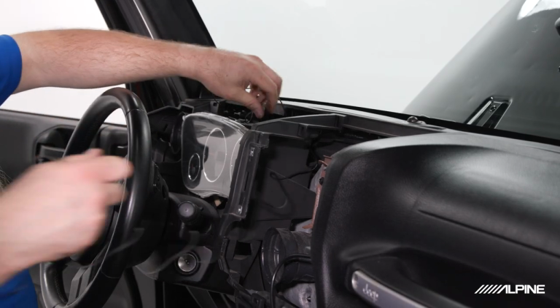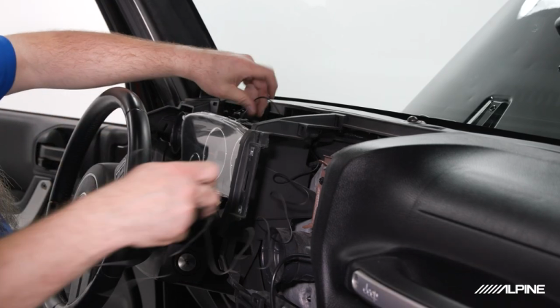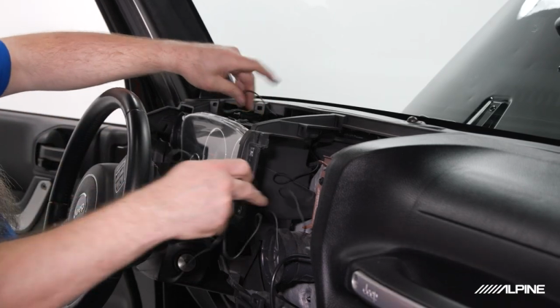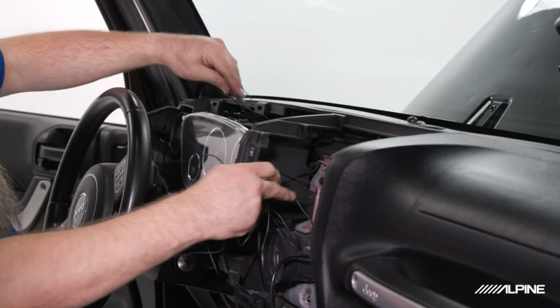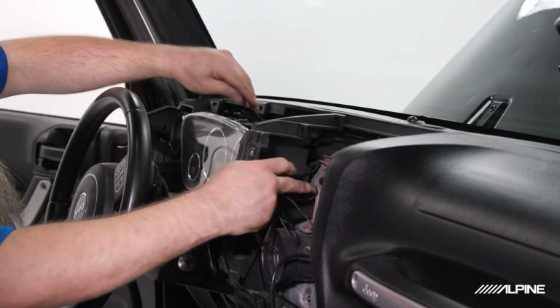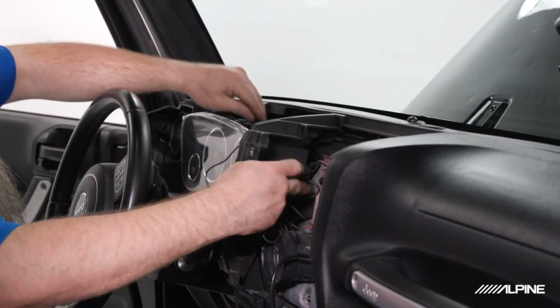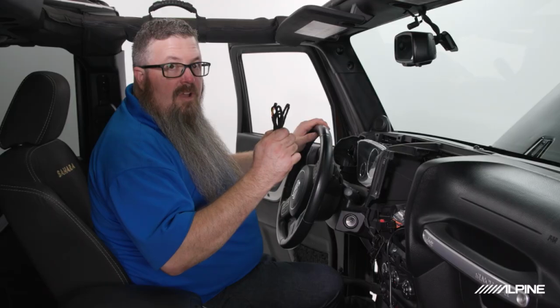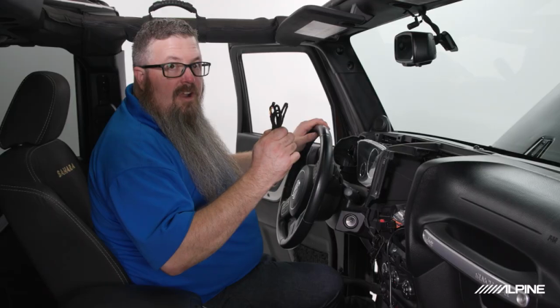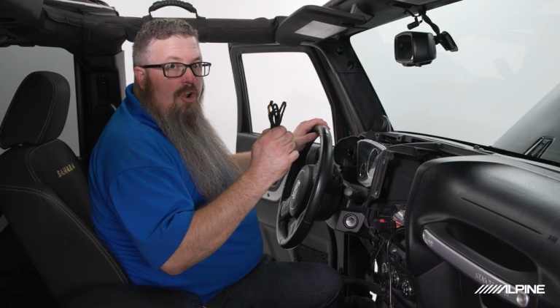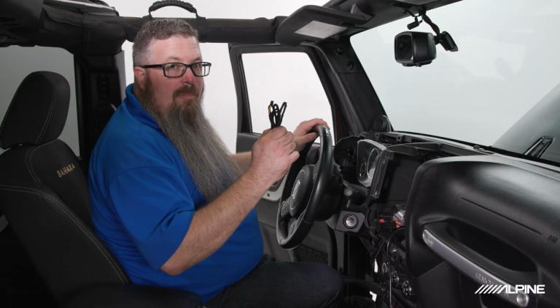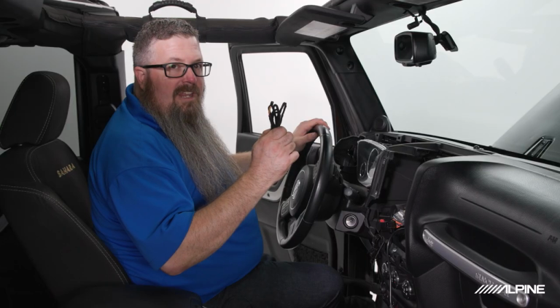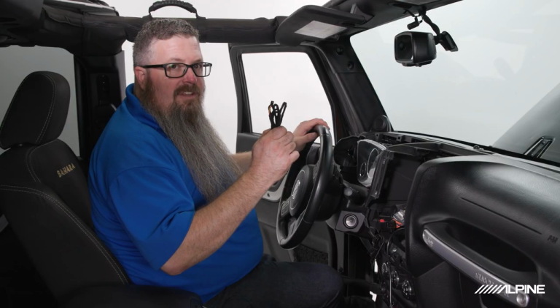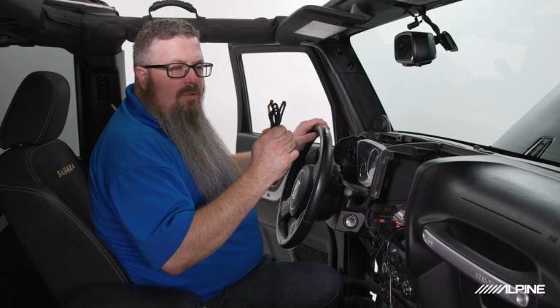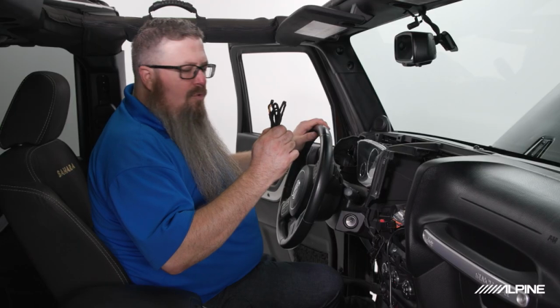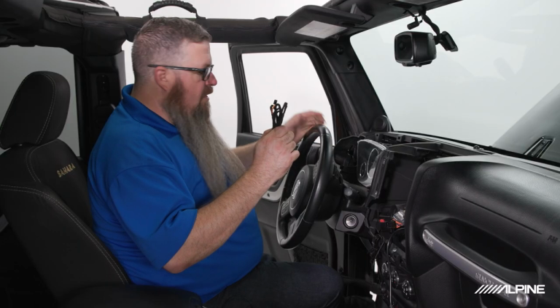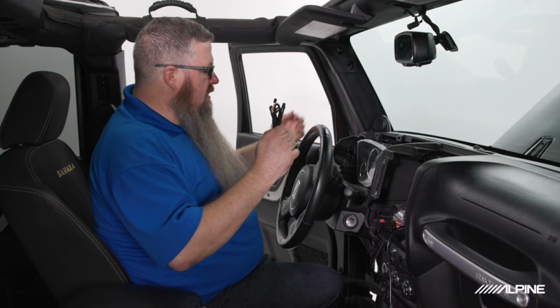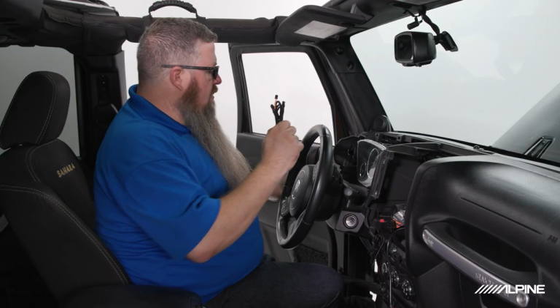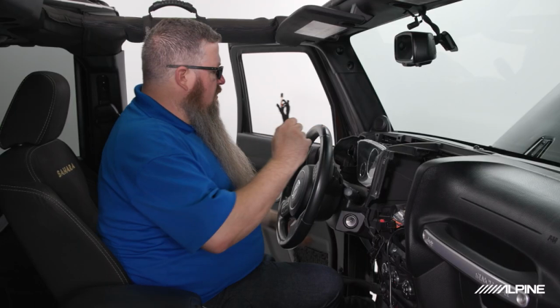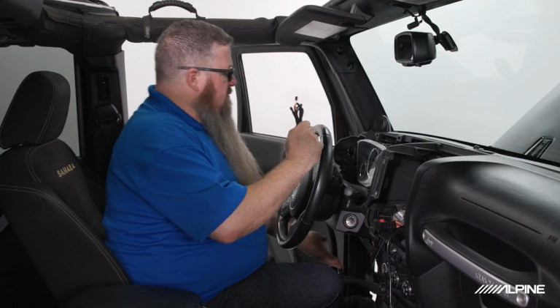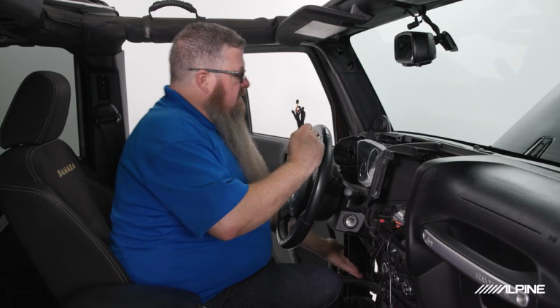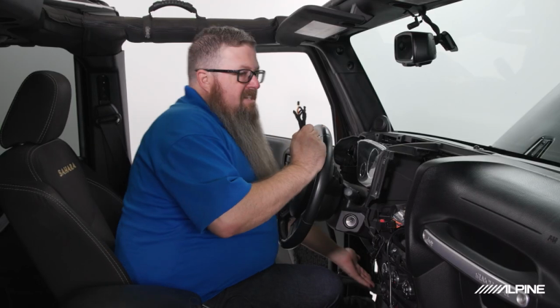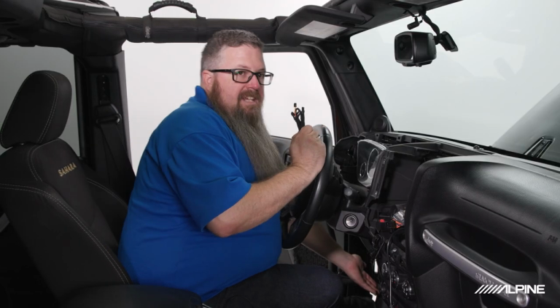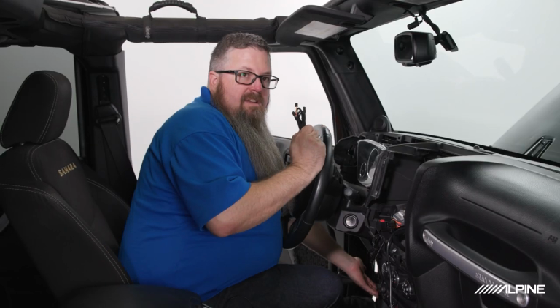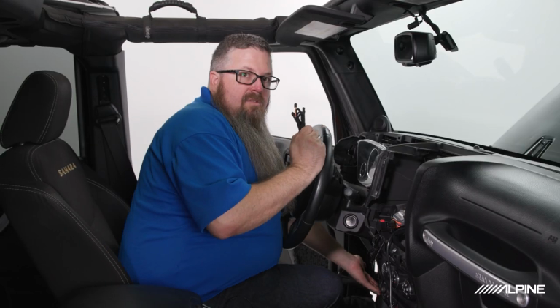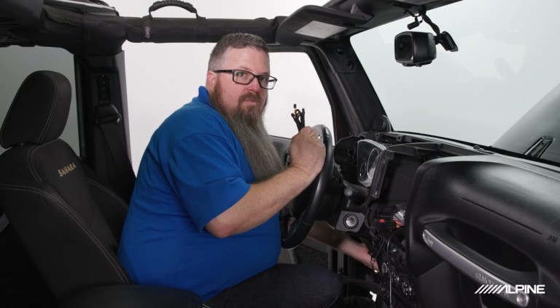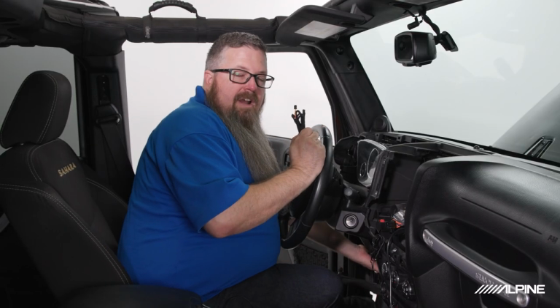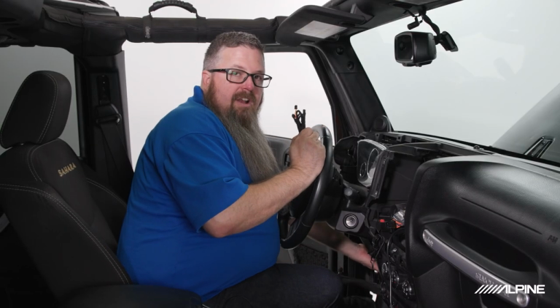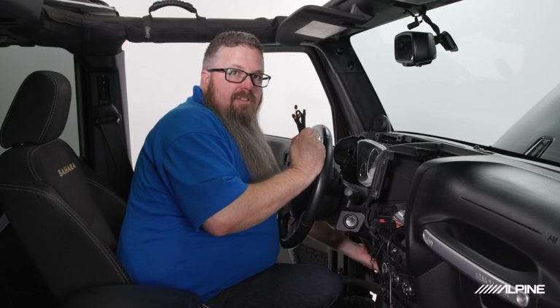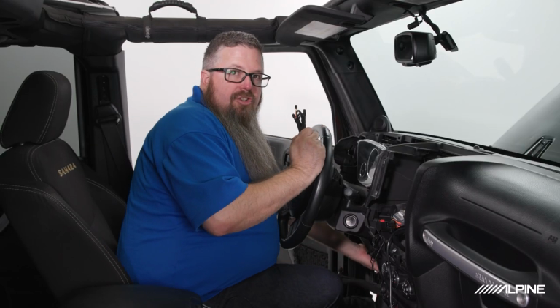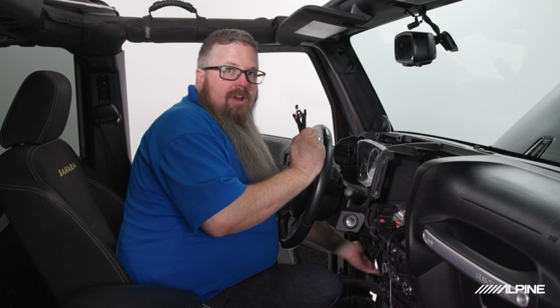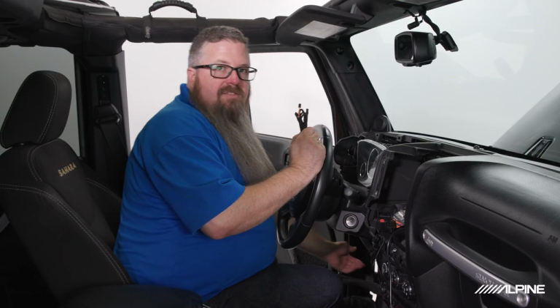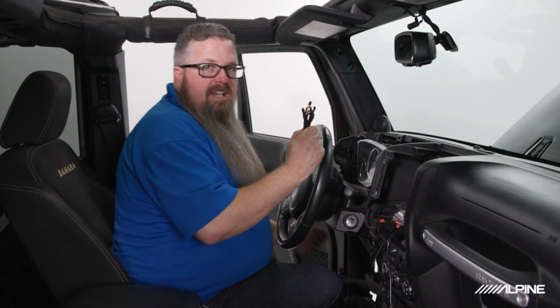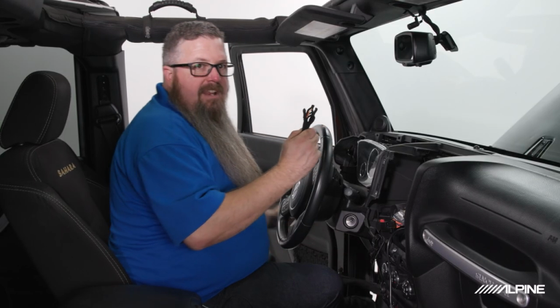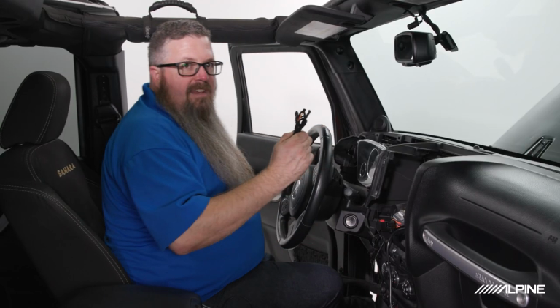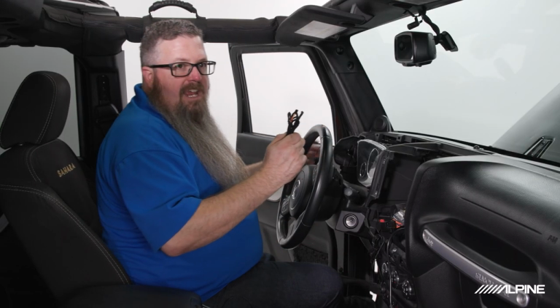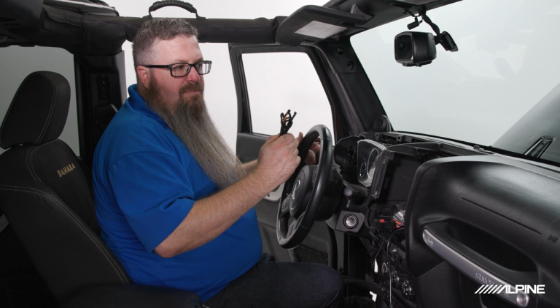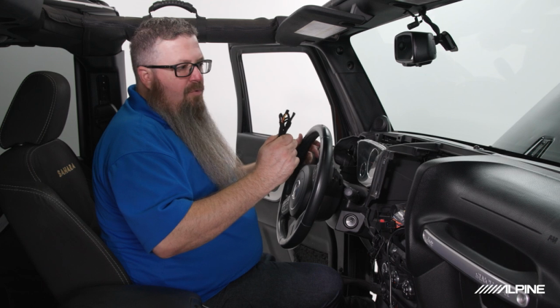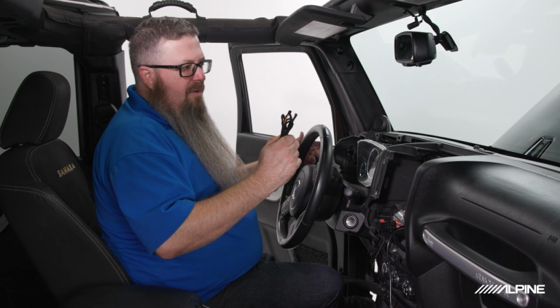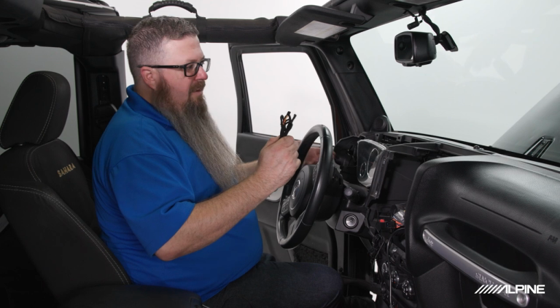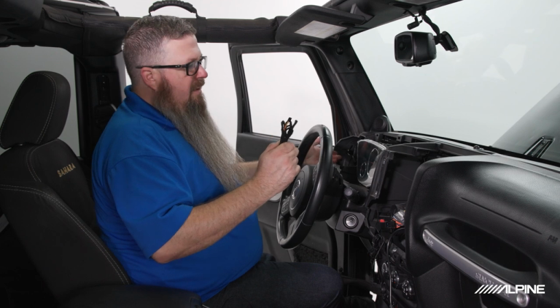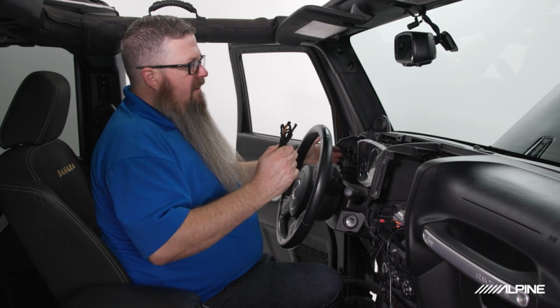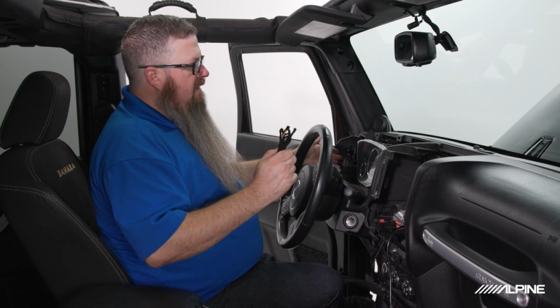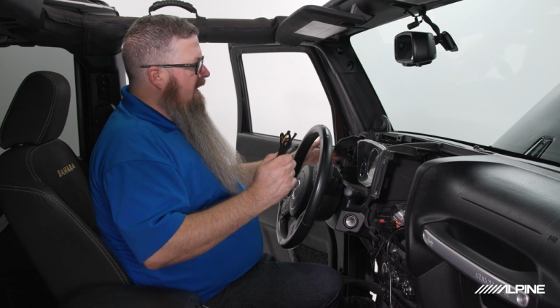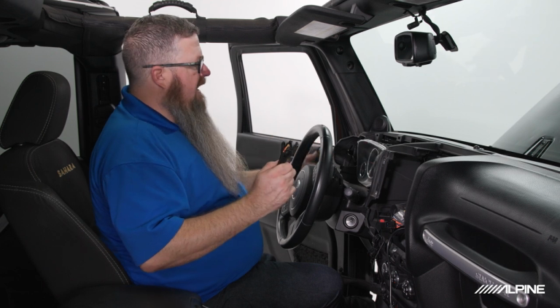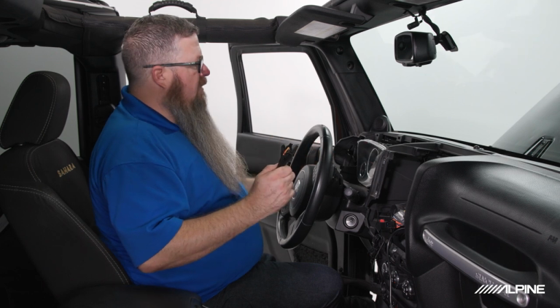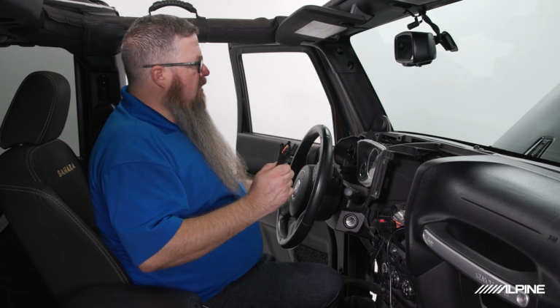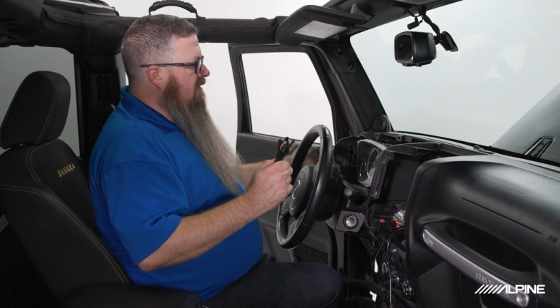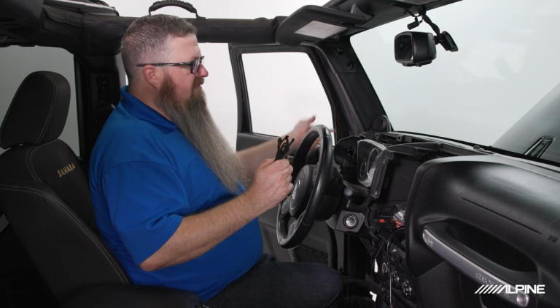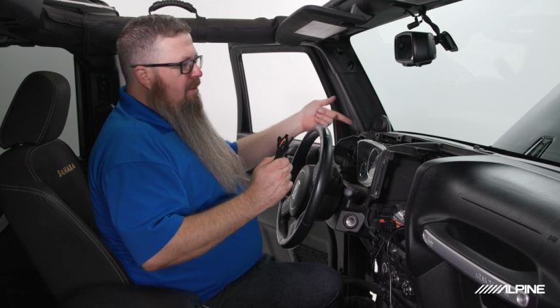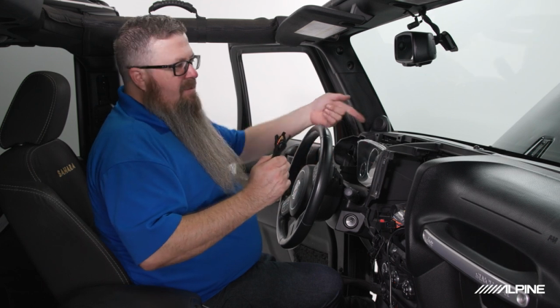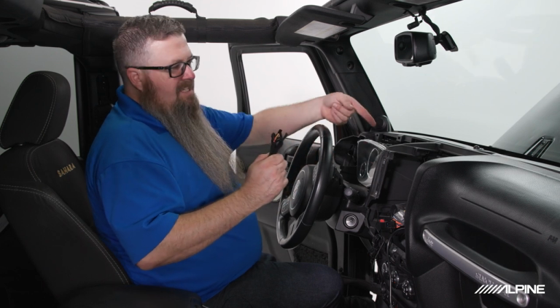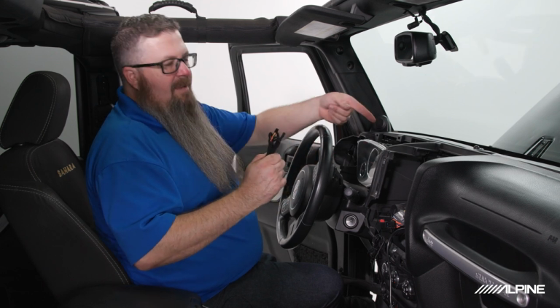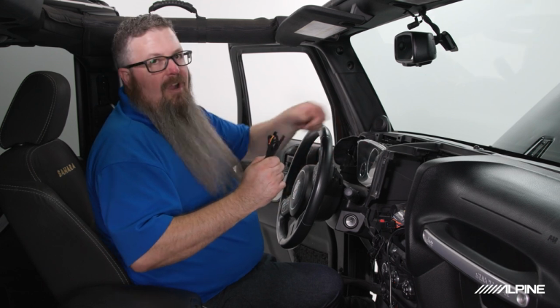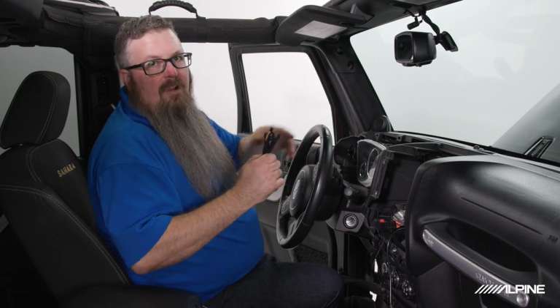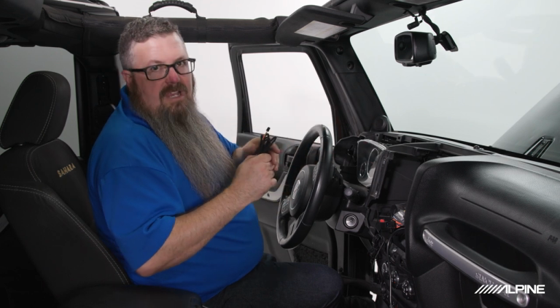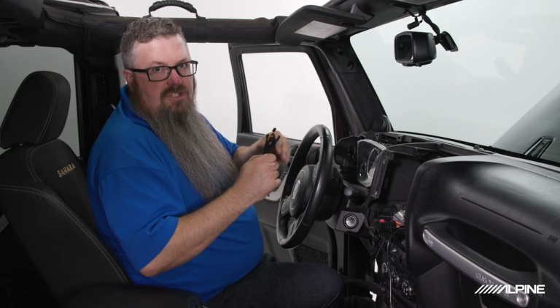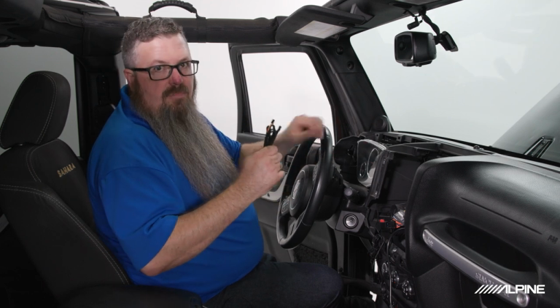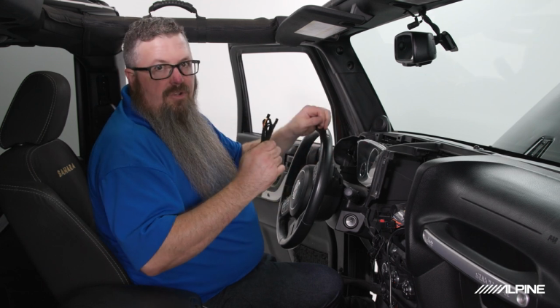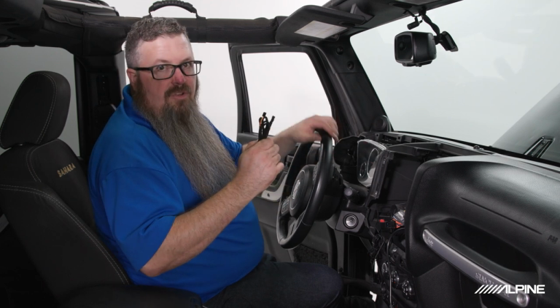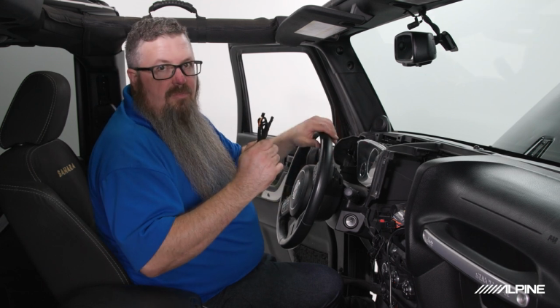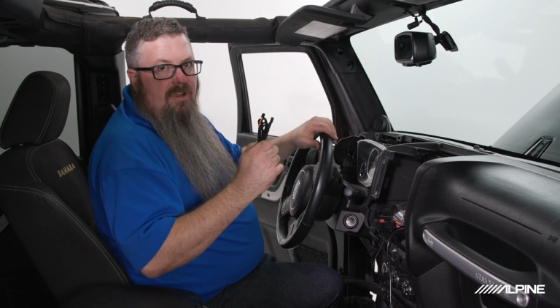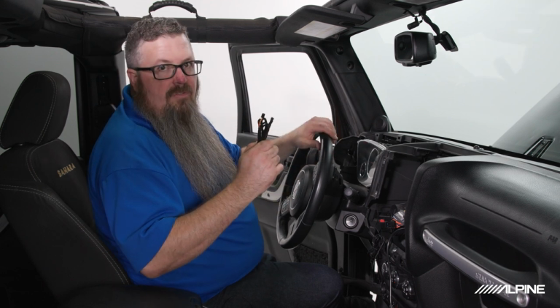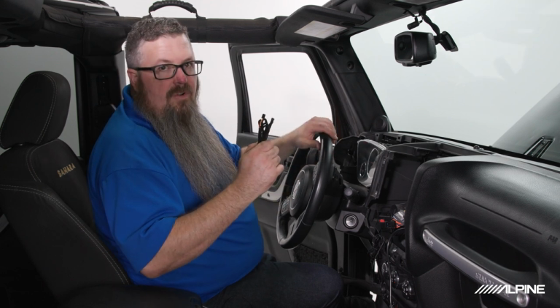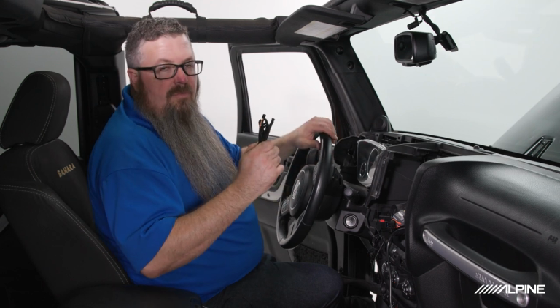Next we're going to run our OBD2 cord, which plugs in right under the driver's side of the dashboard, and we're going to follow the same route as our Bluetooth microphone.